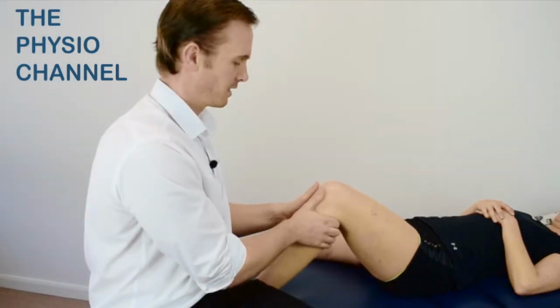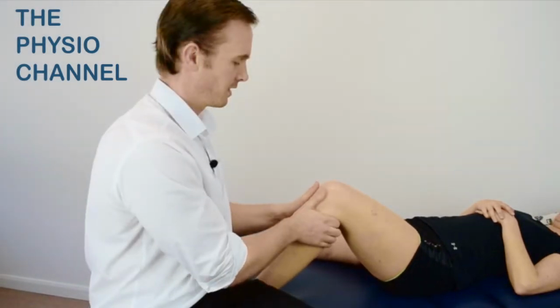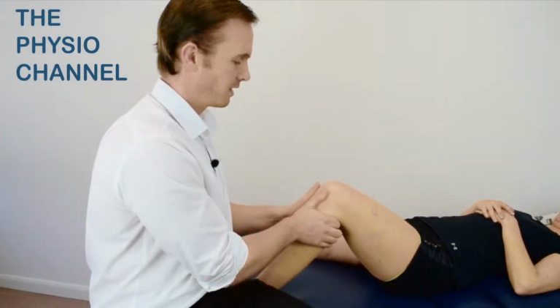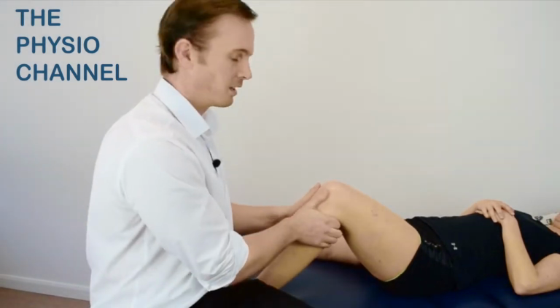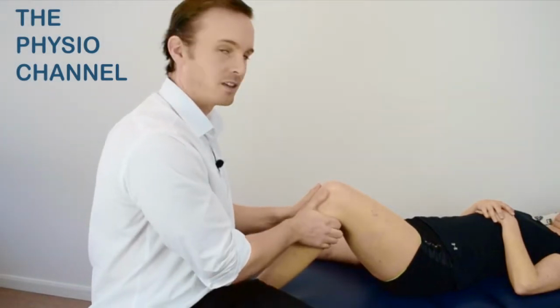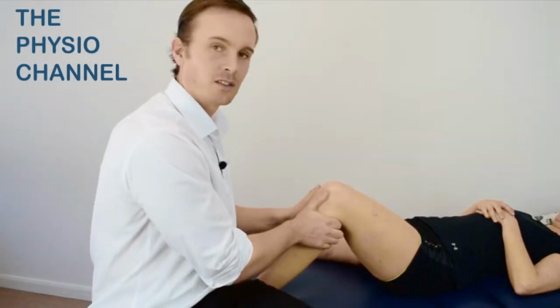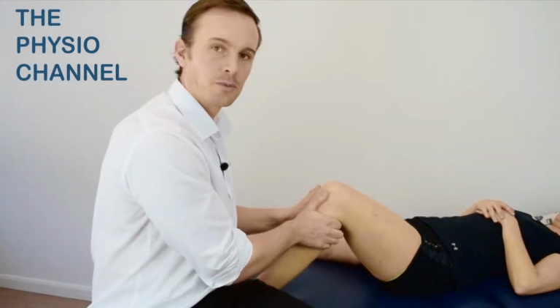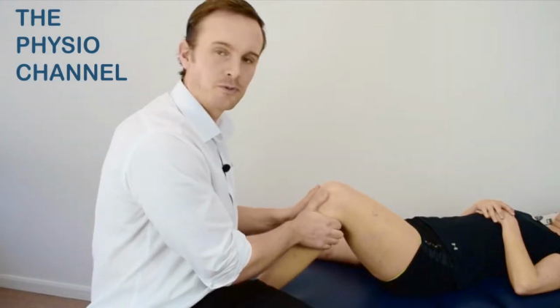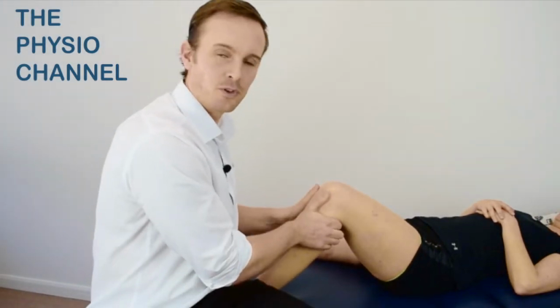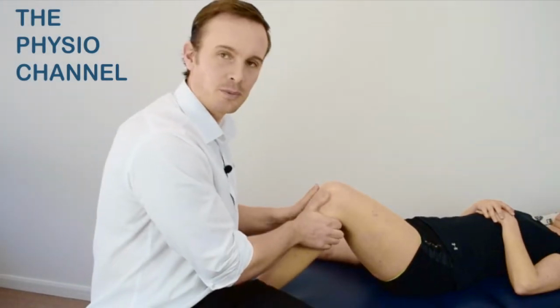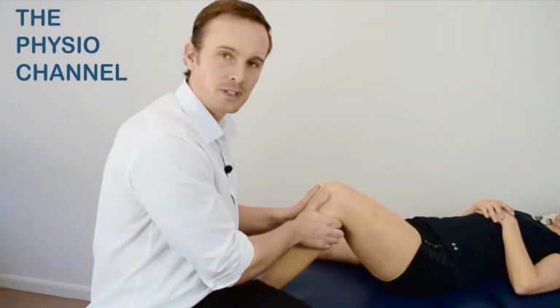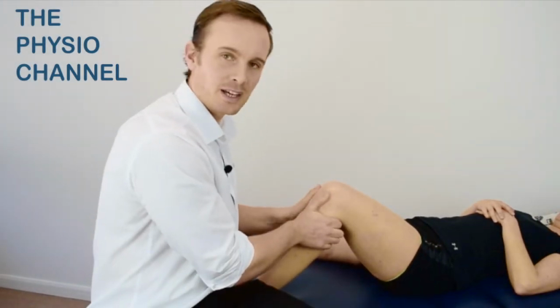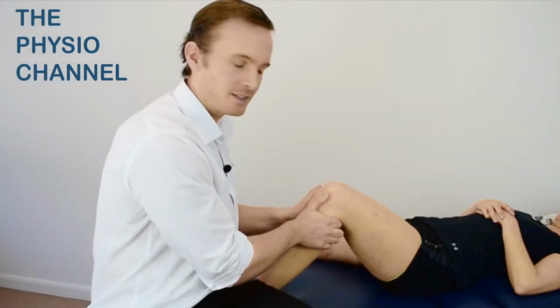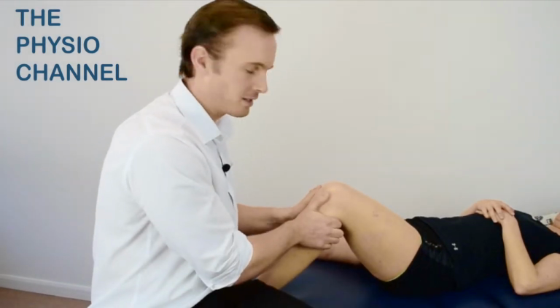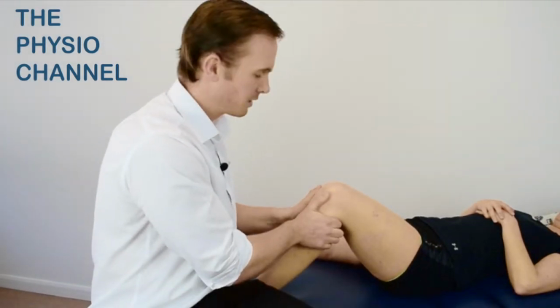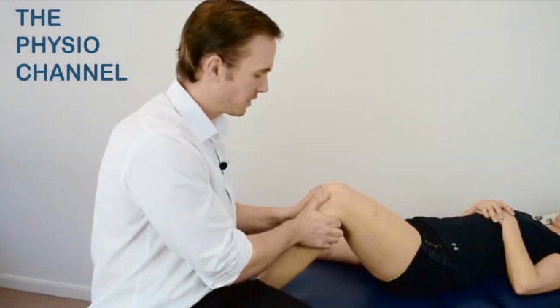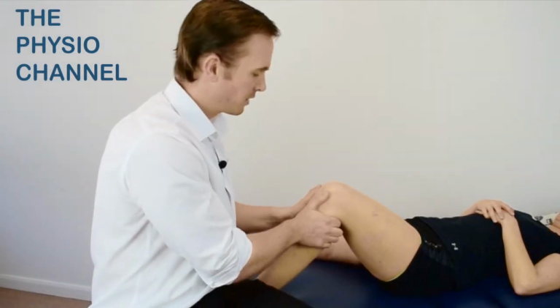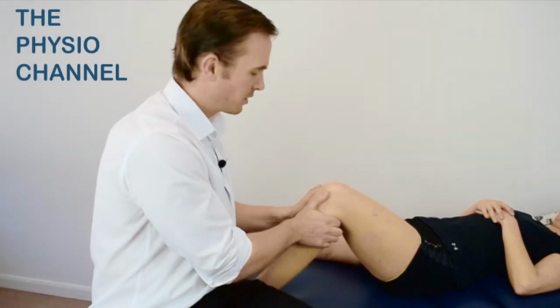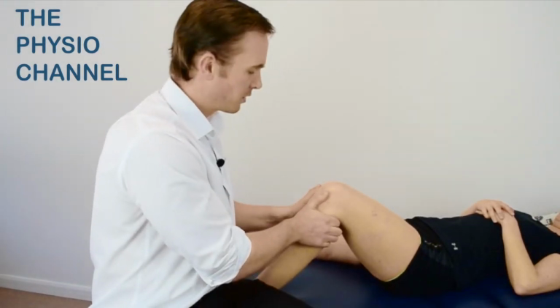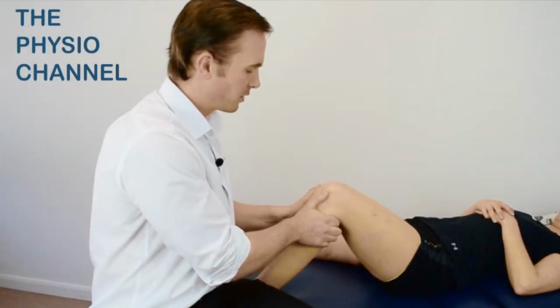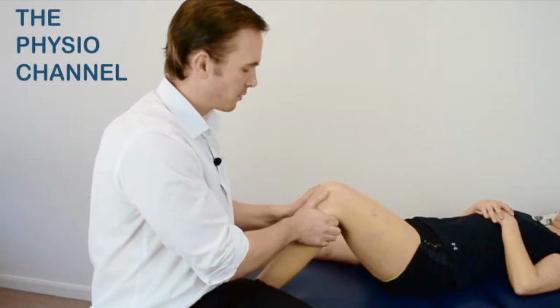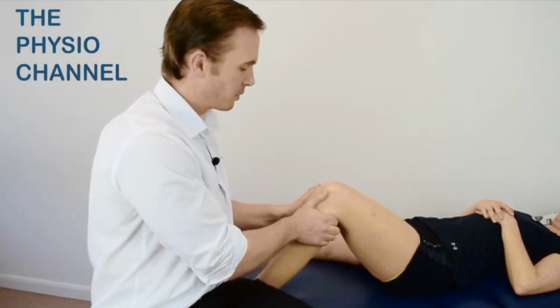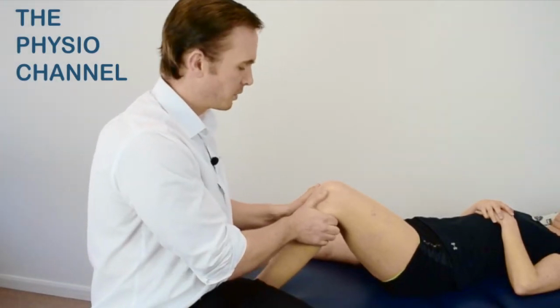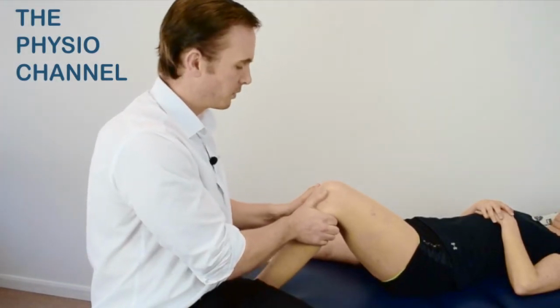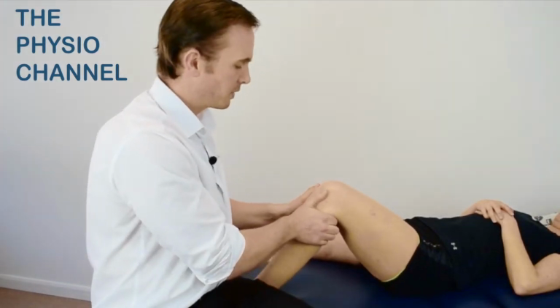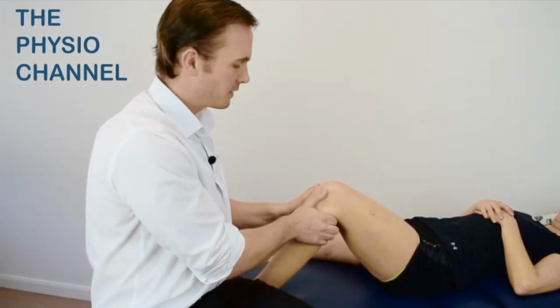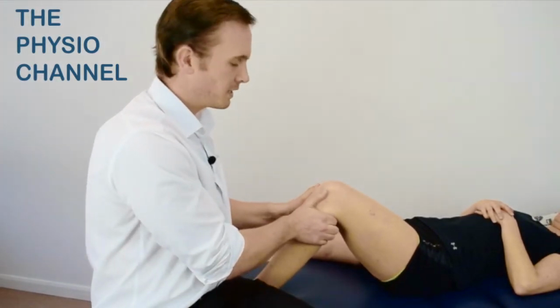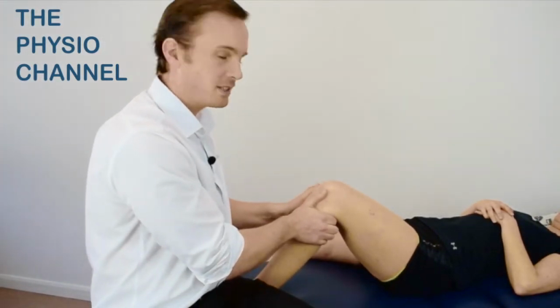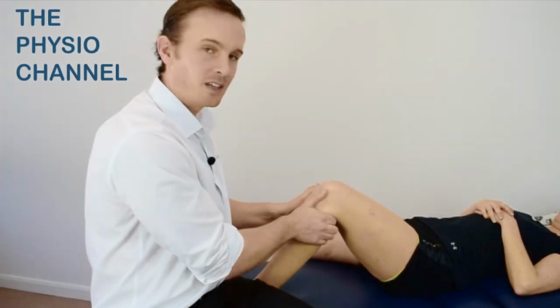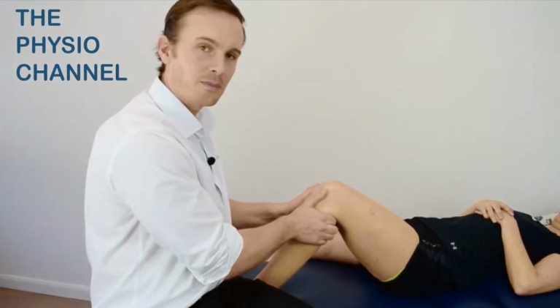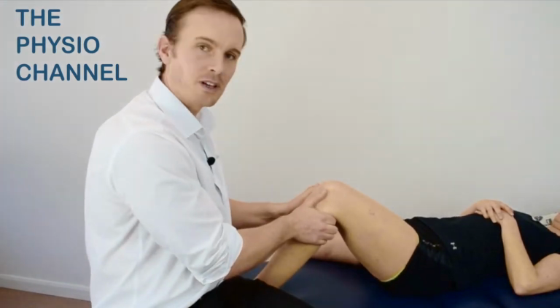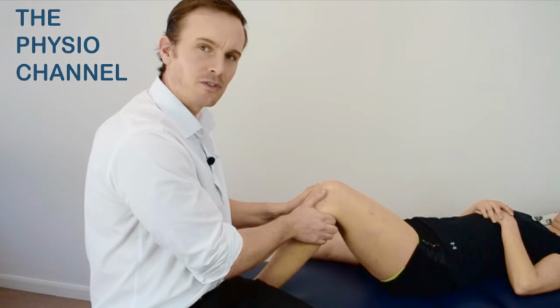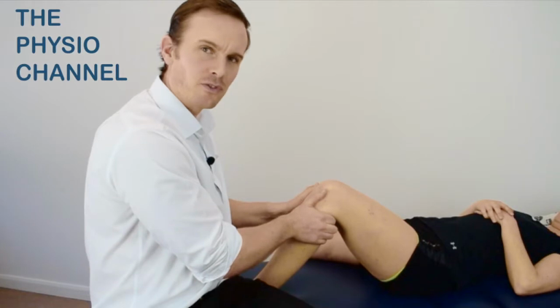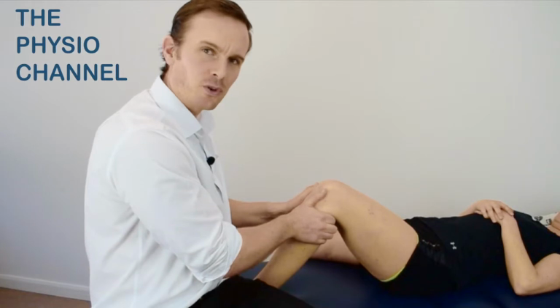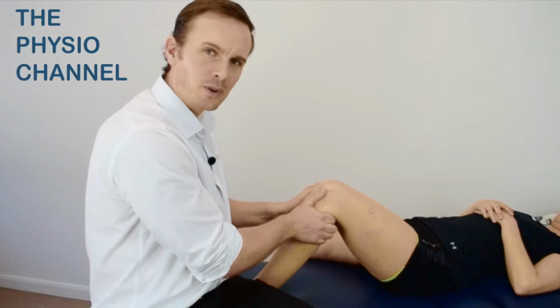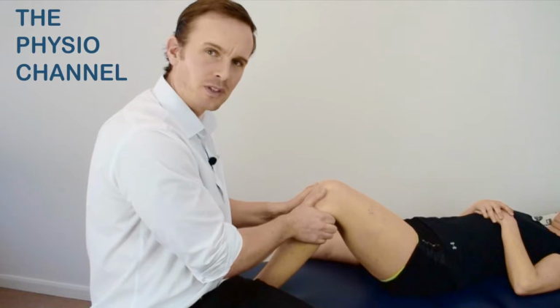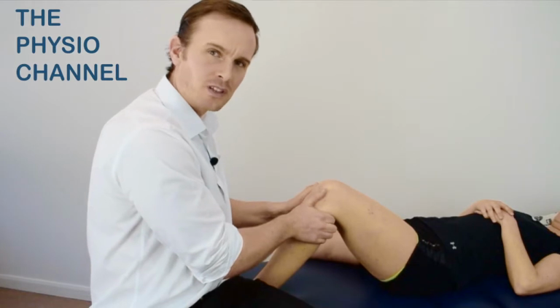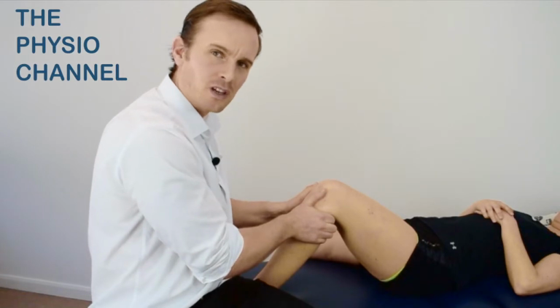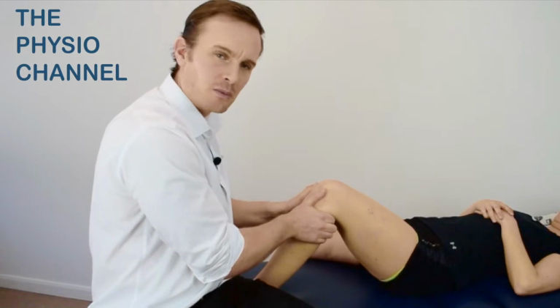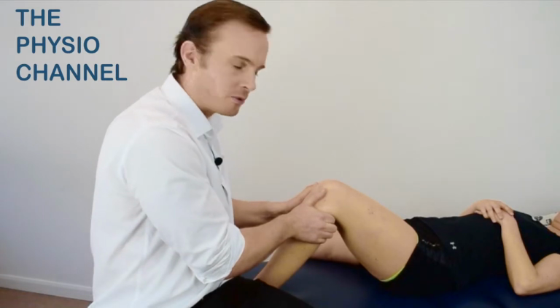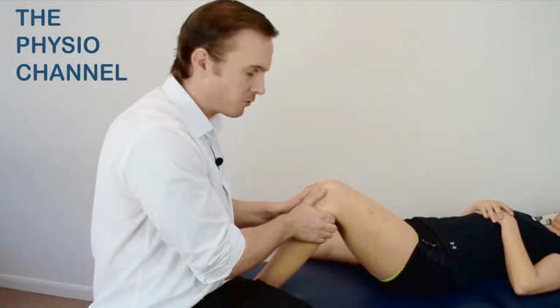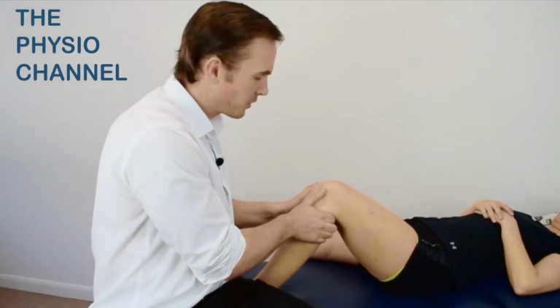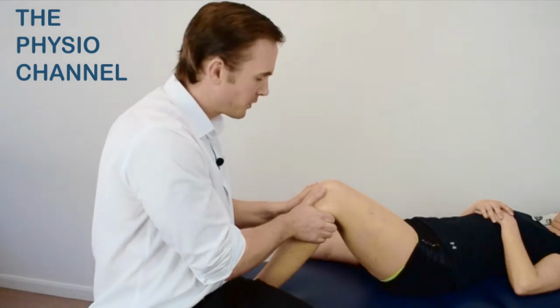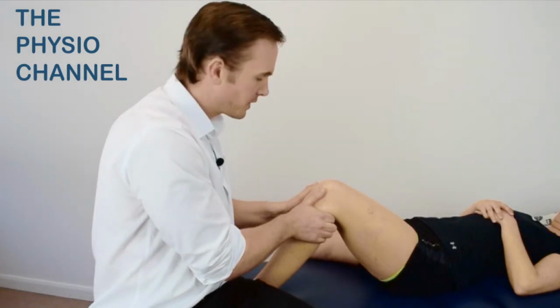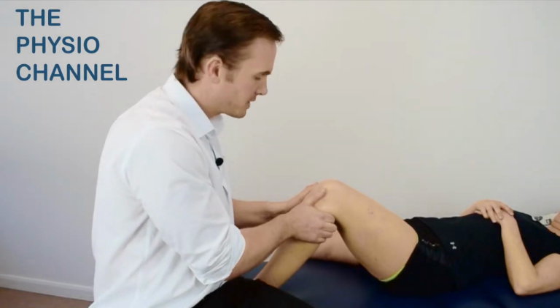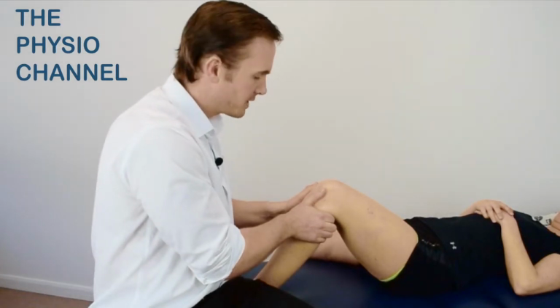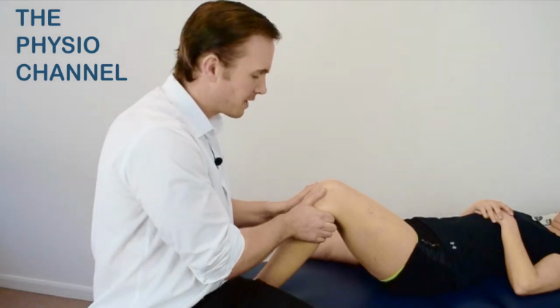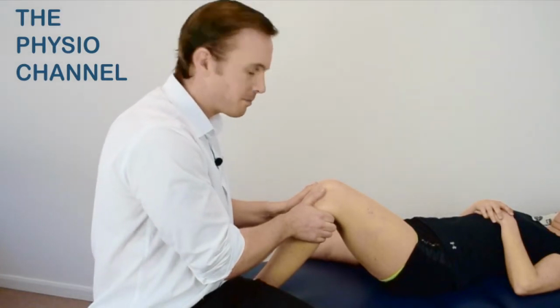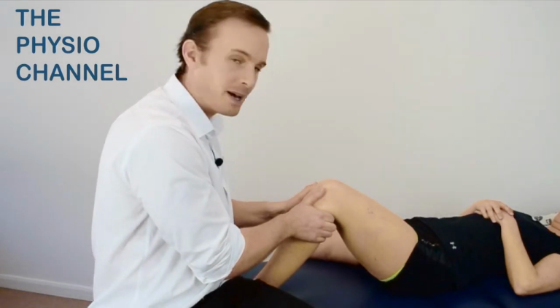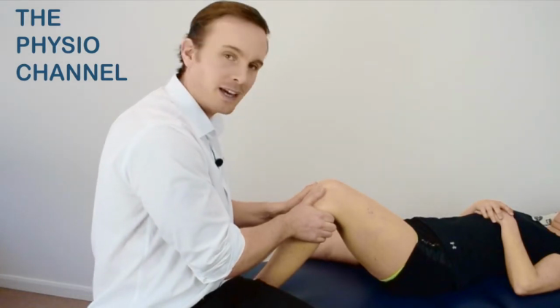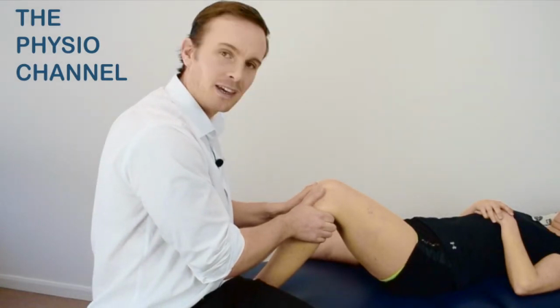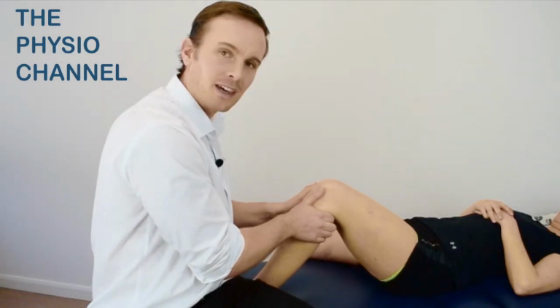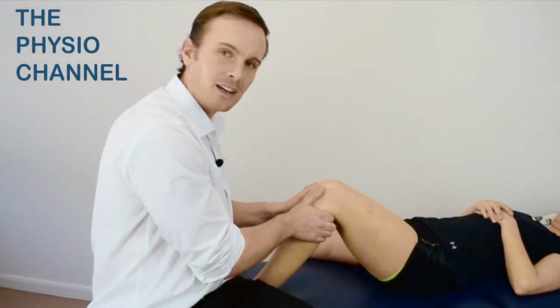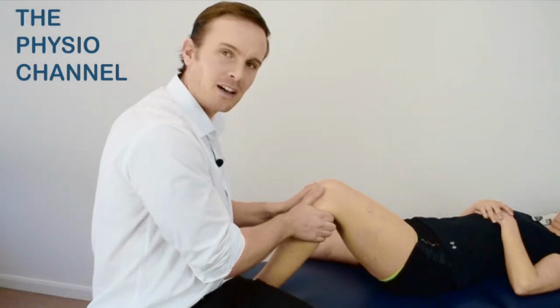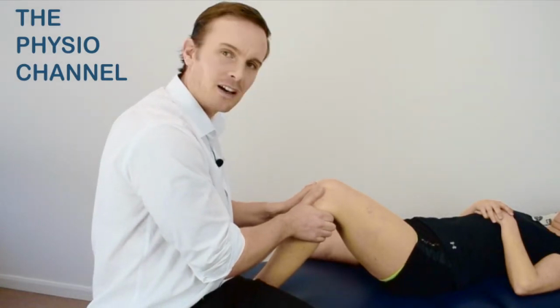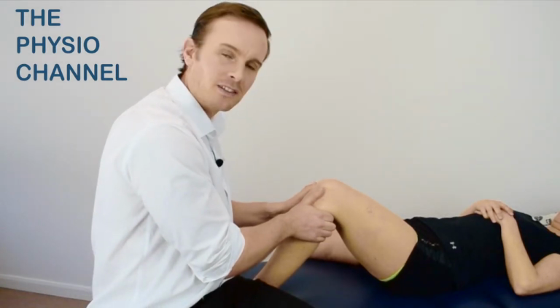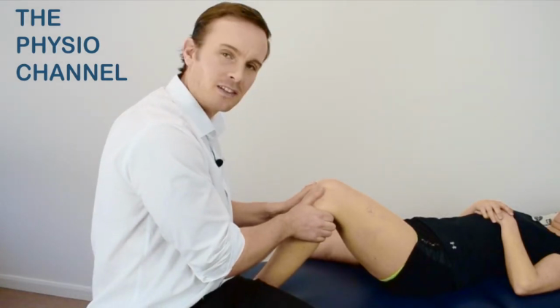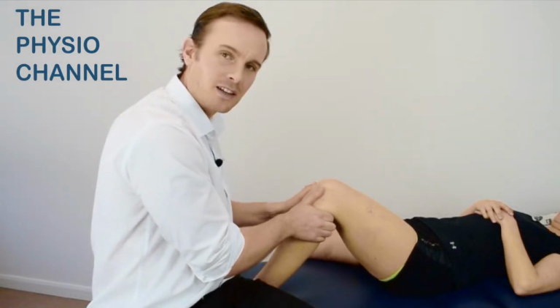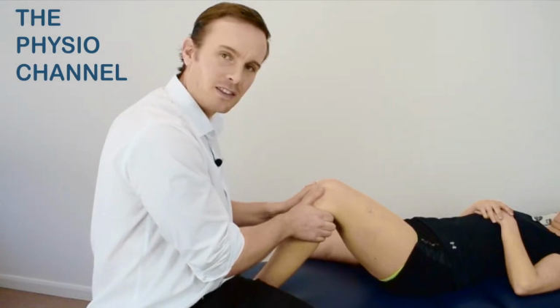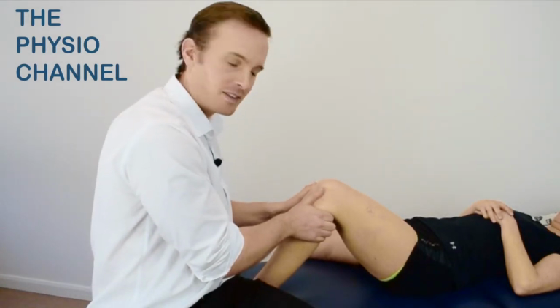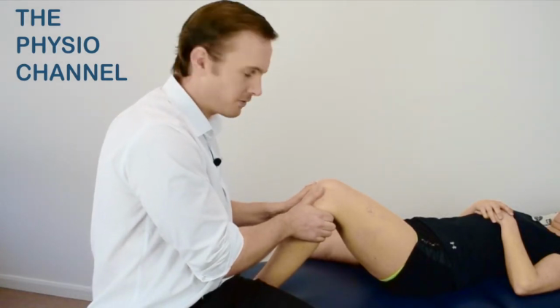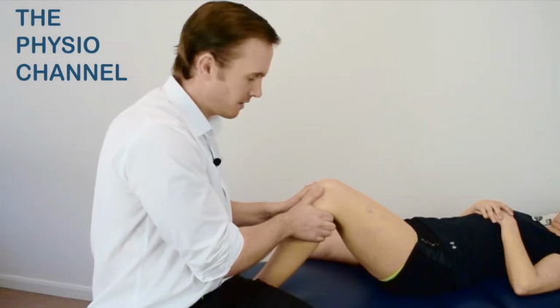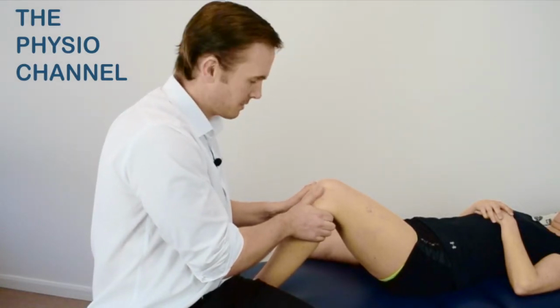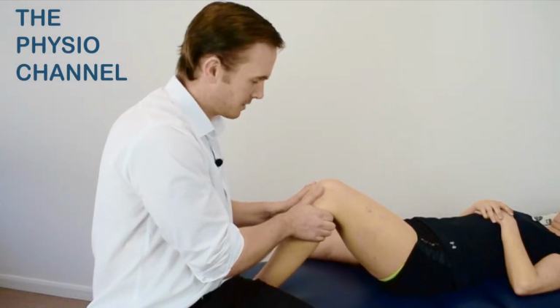To perform the test, pull the tibia forwards before thrusting it back again underneath the femur.